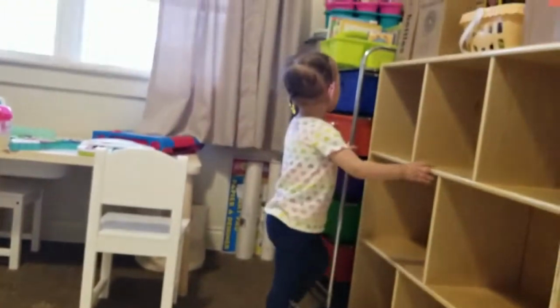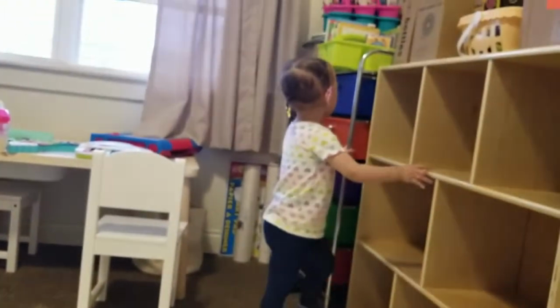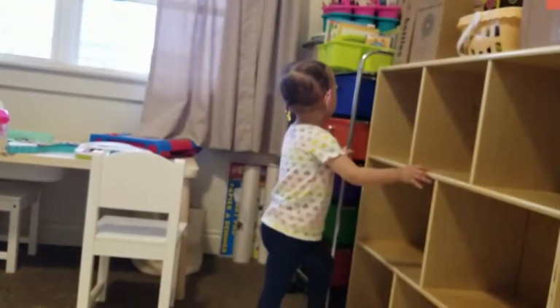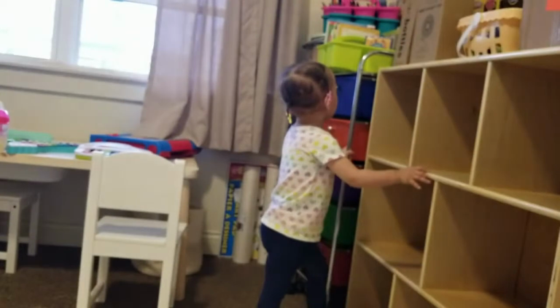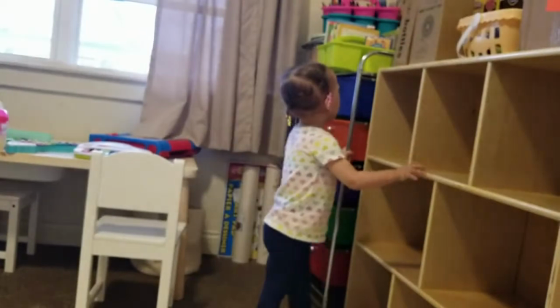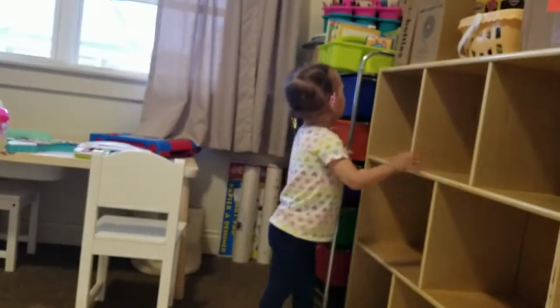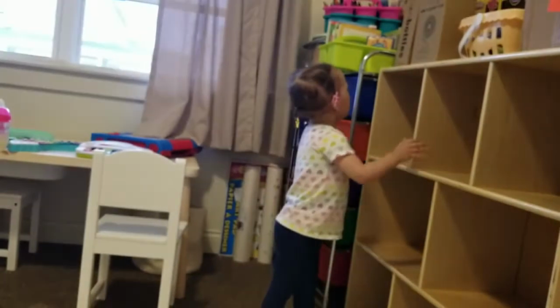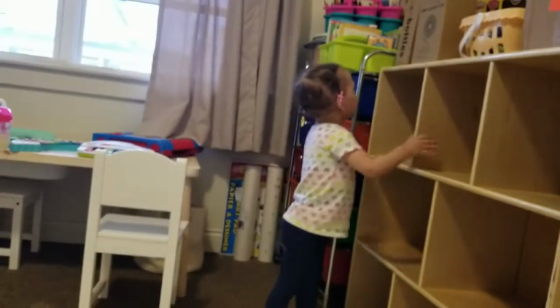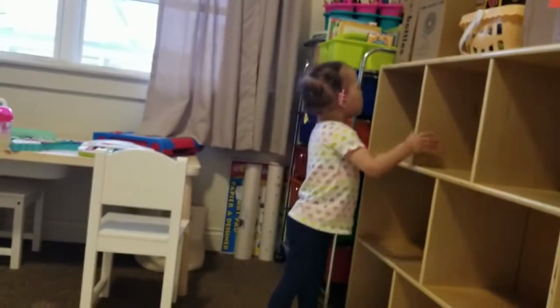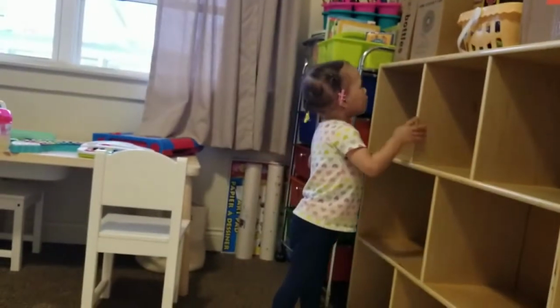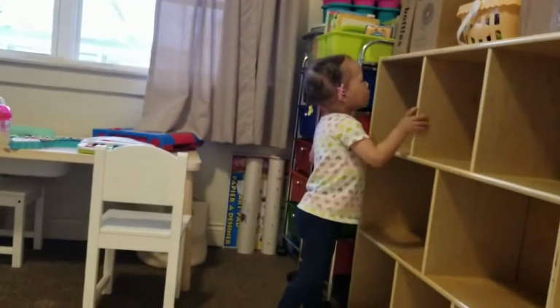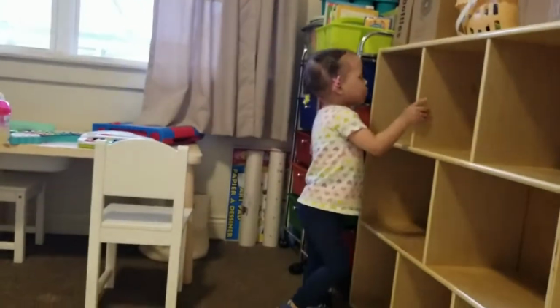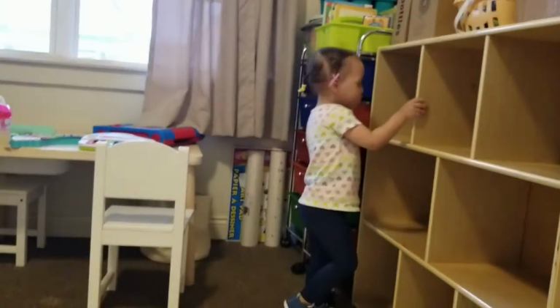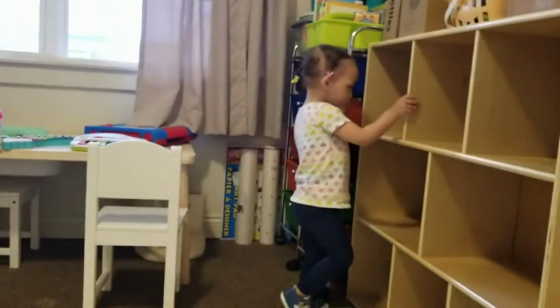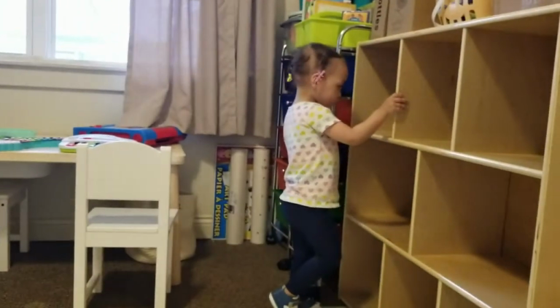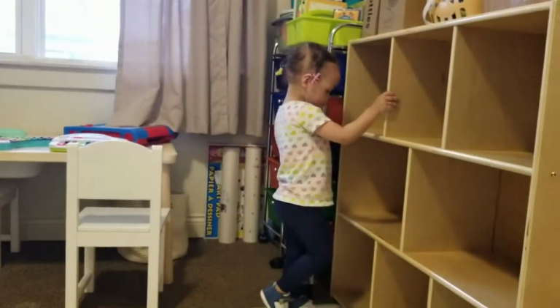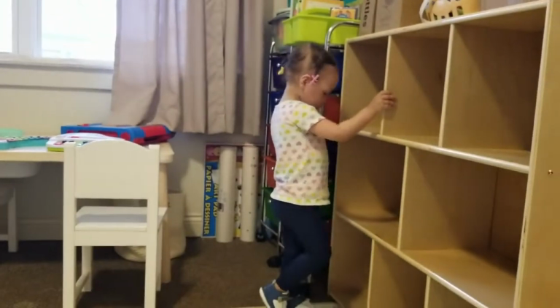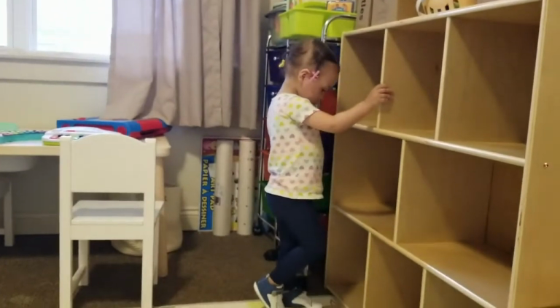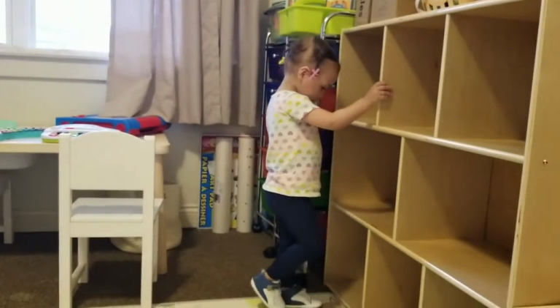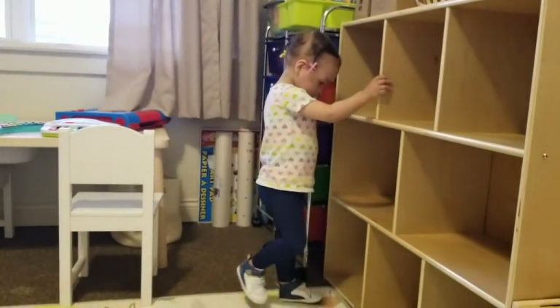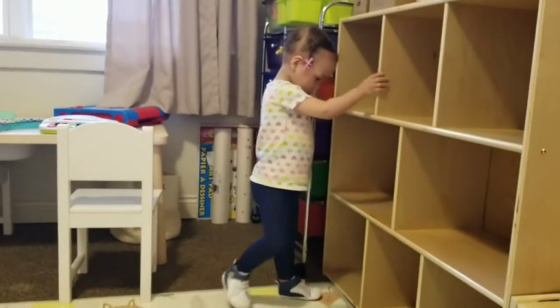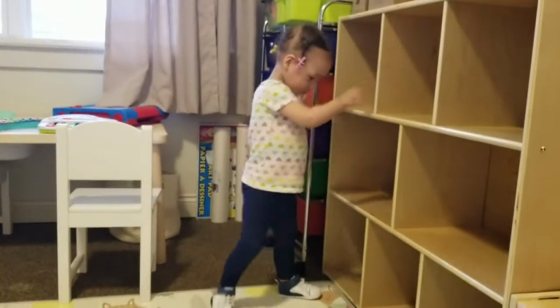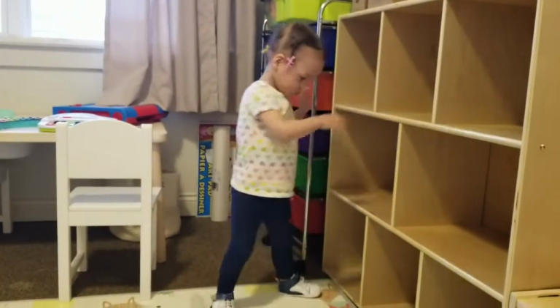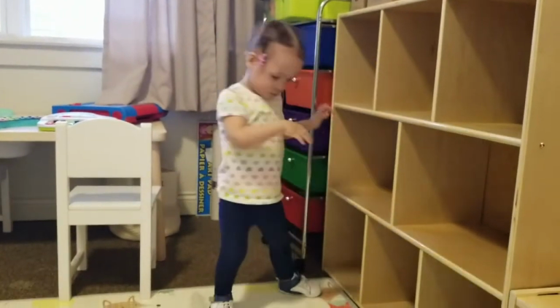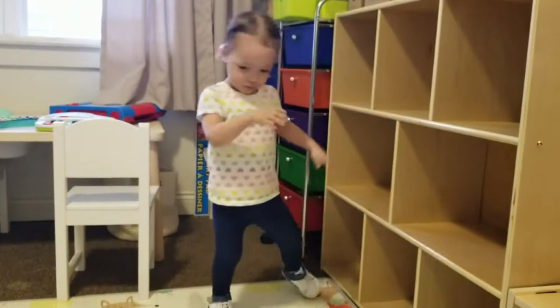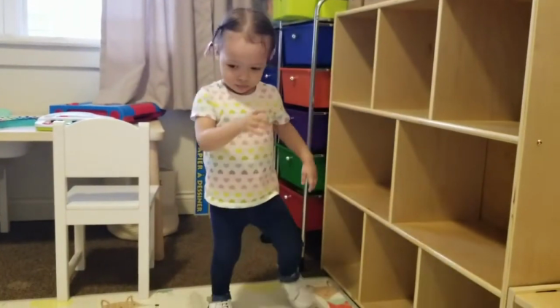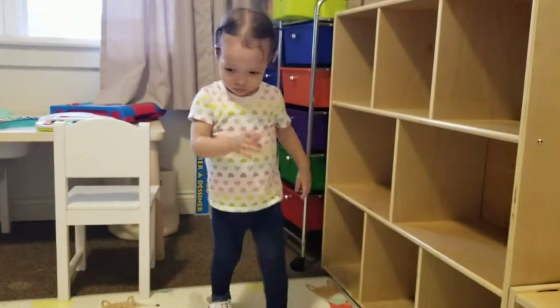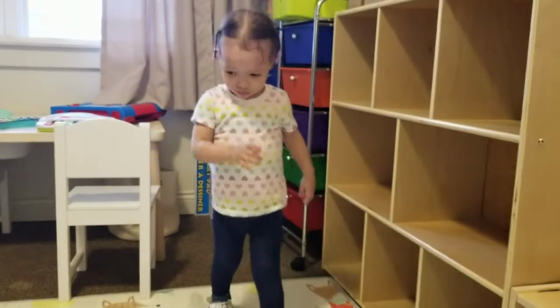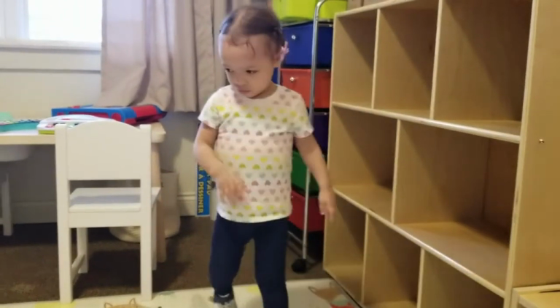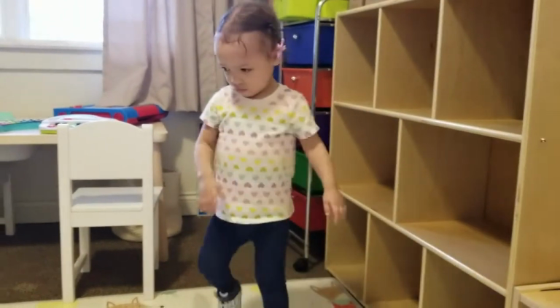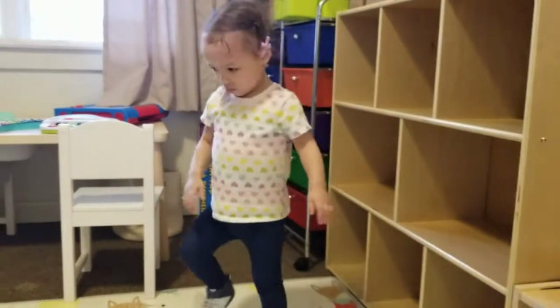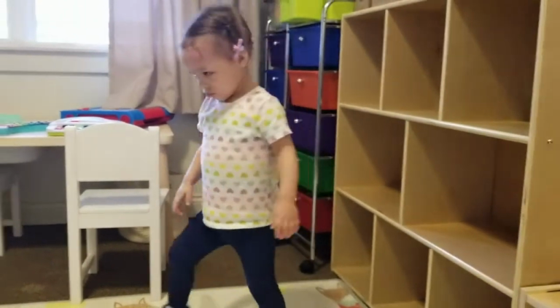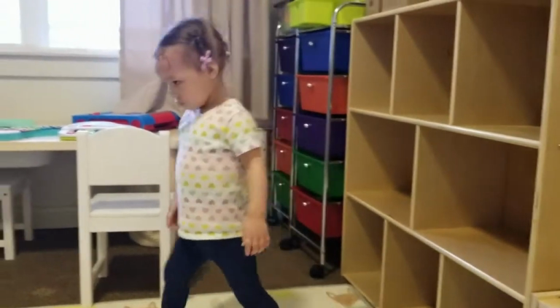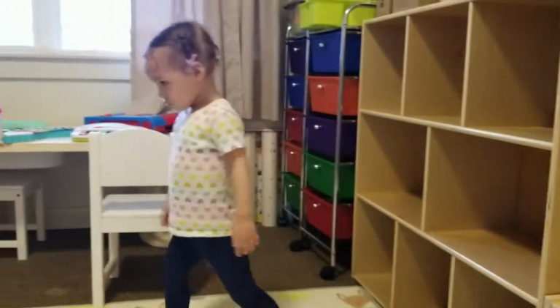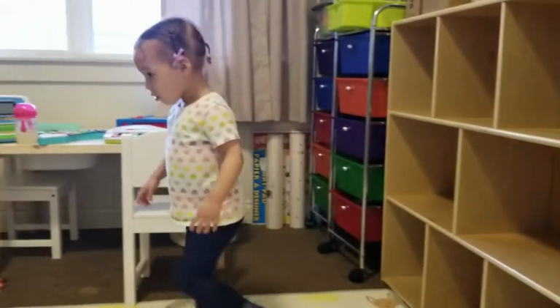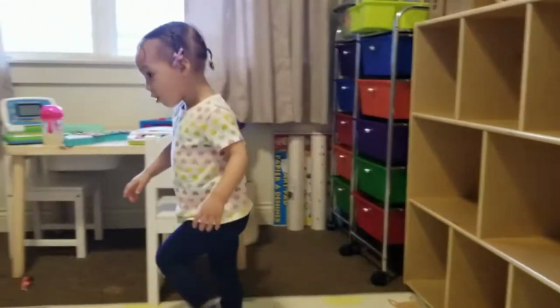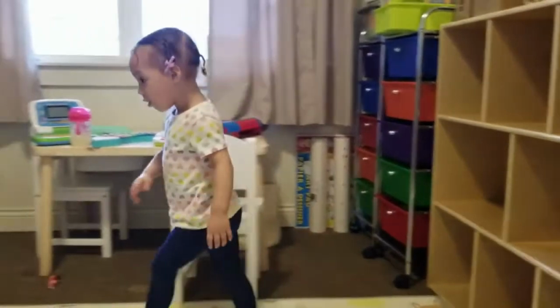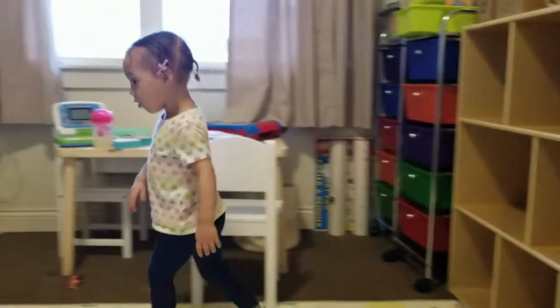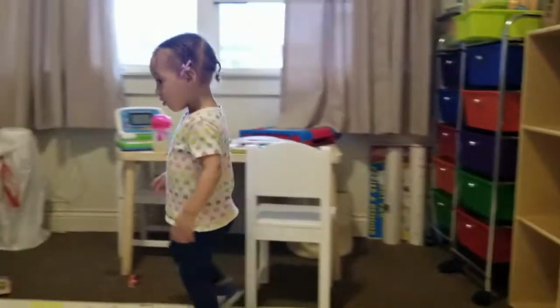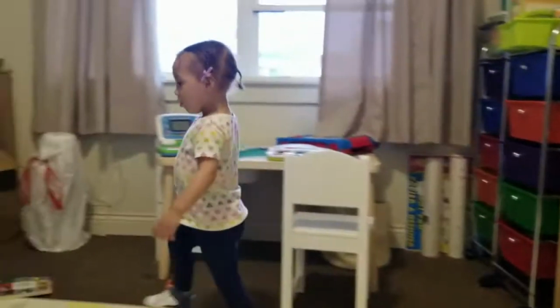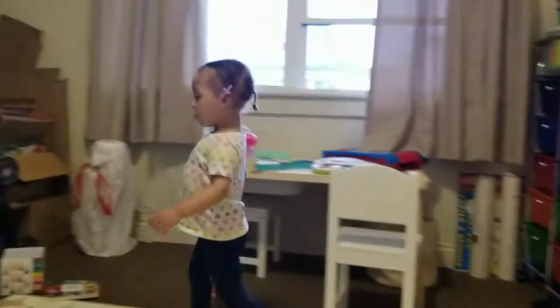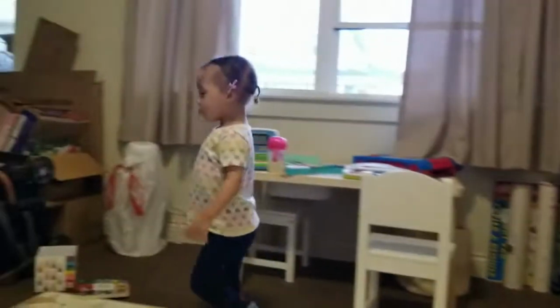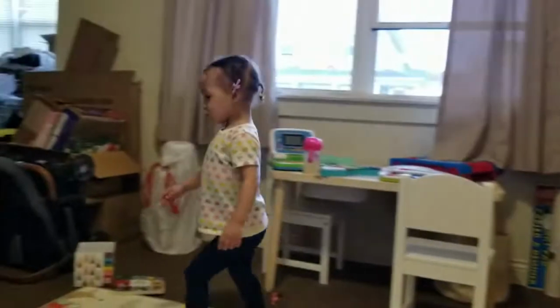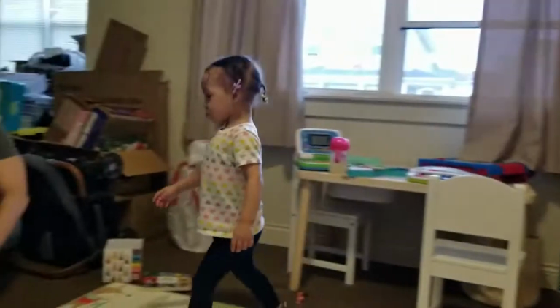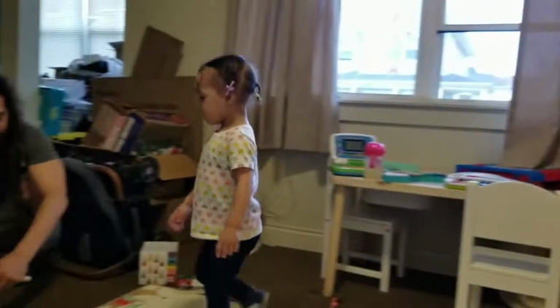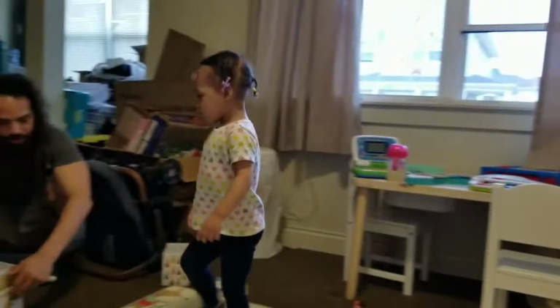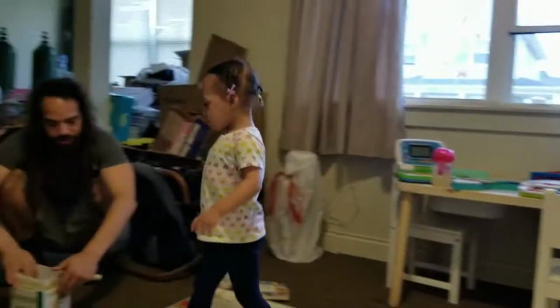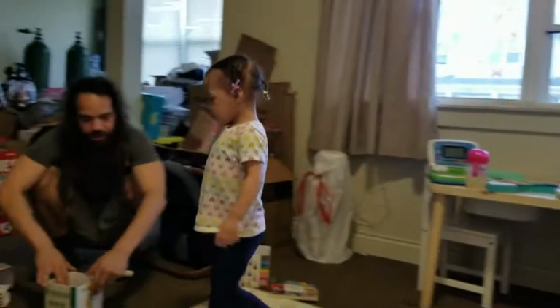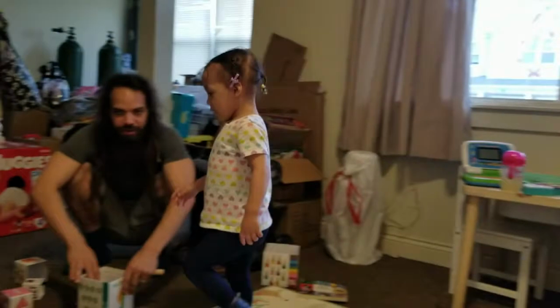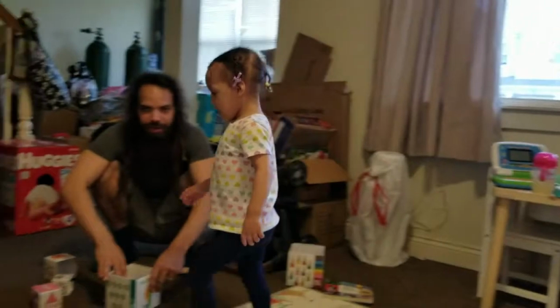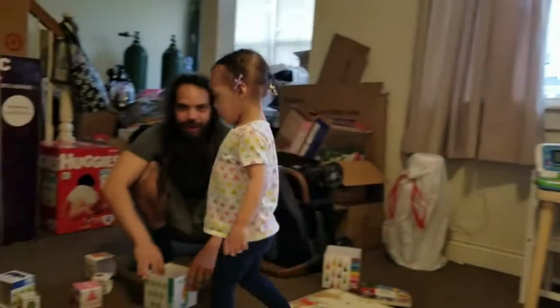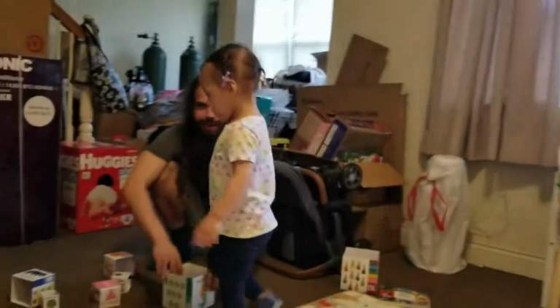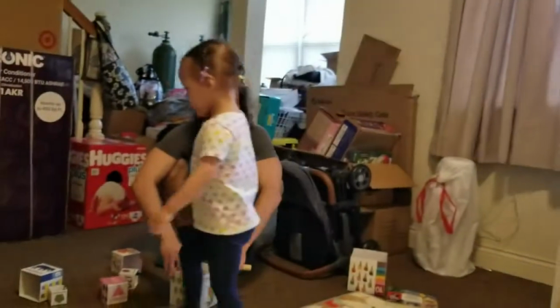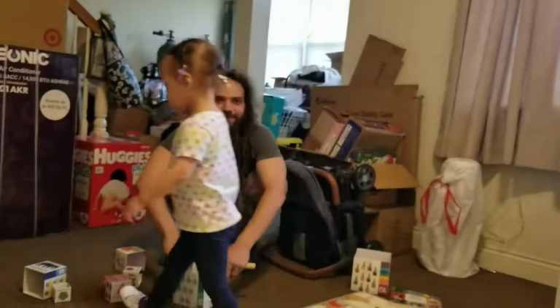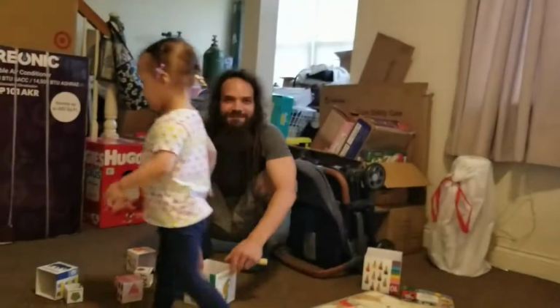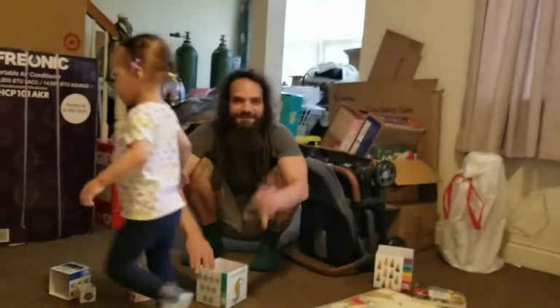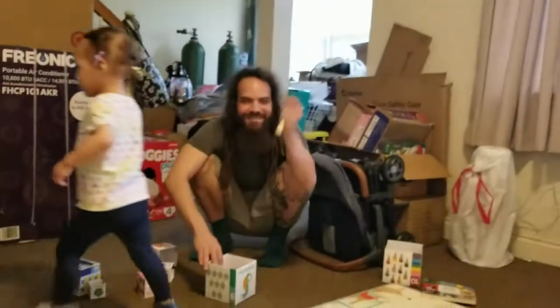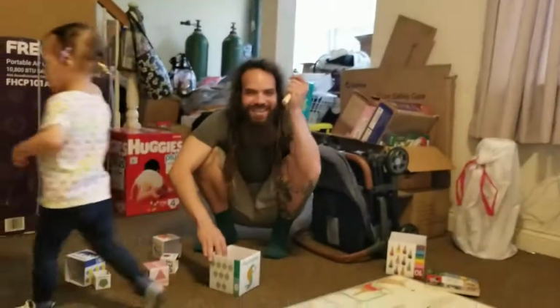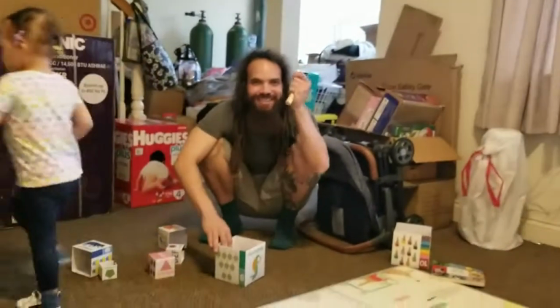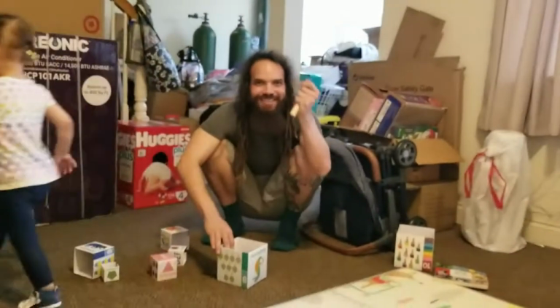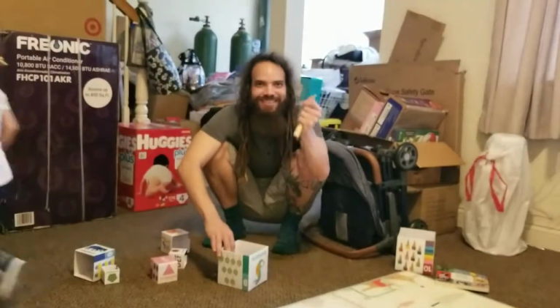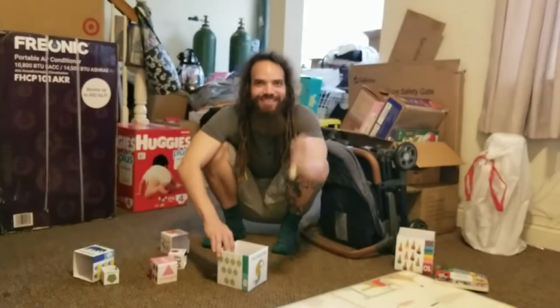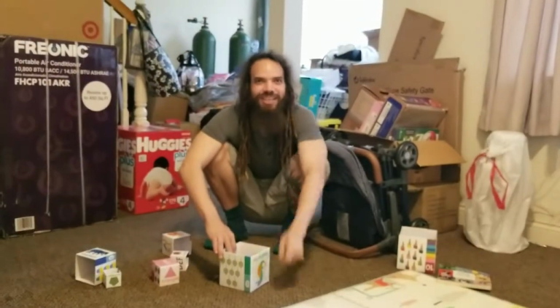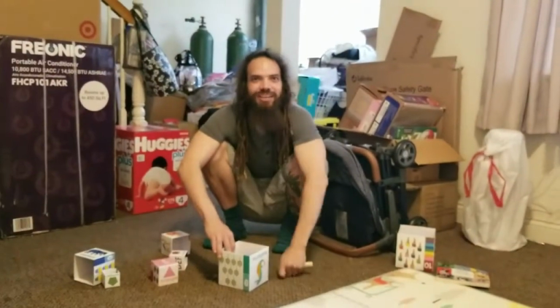Well, we're going to put some things away before we do play-doh, okay? Because we have so many things out here.